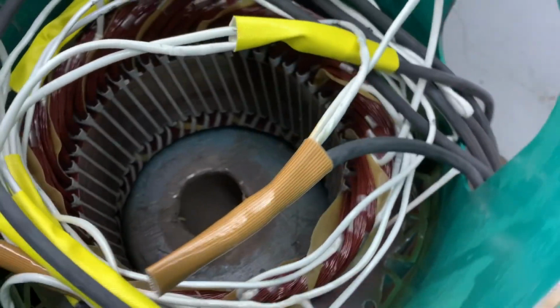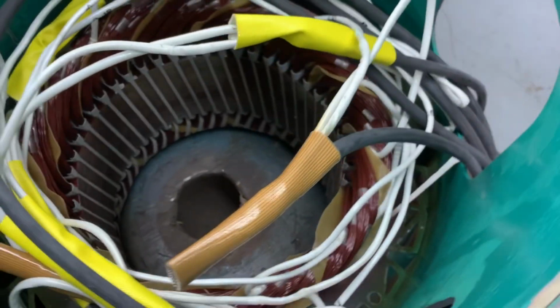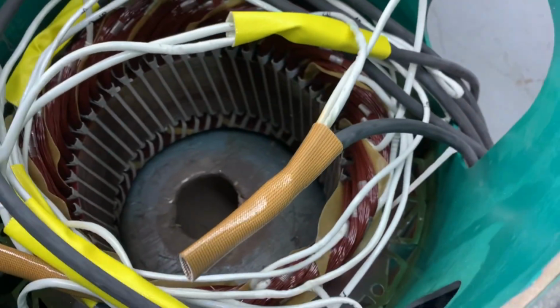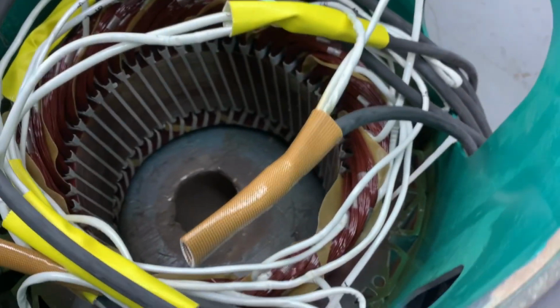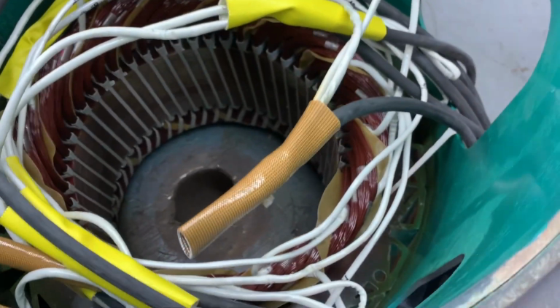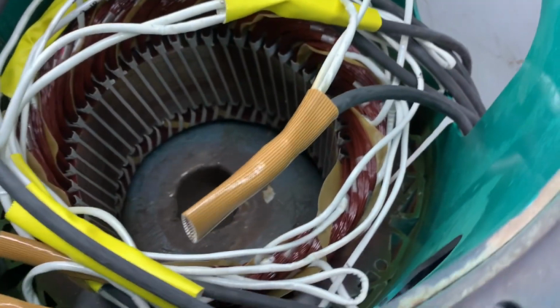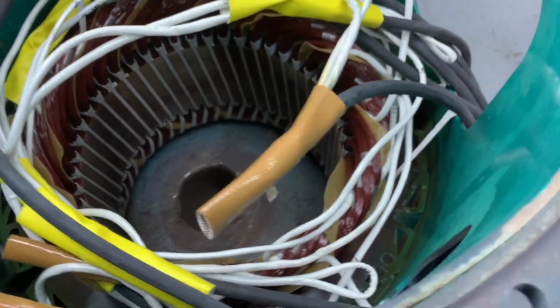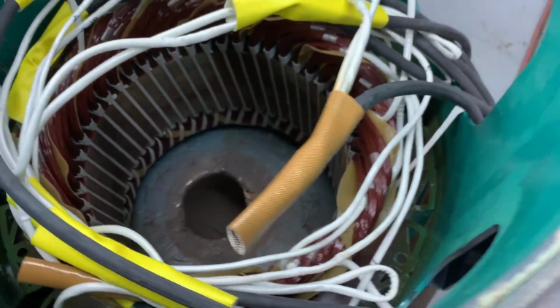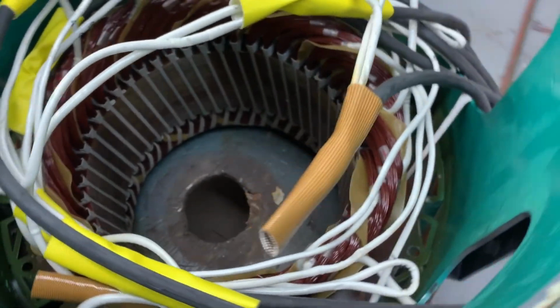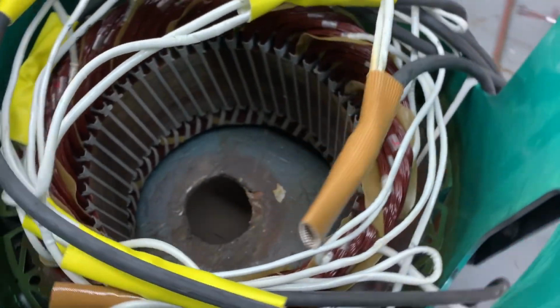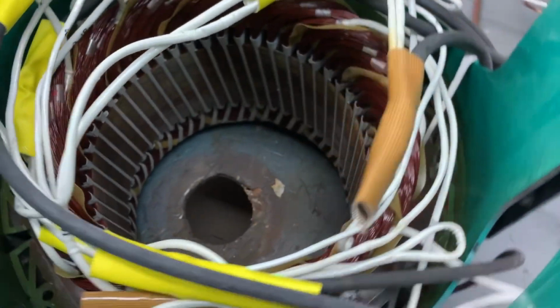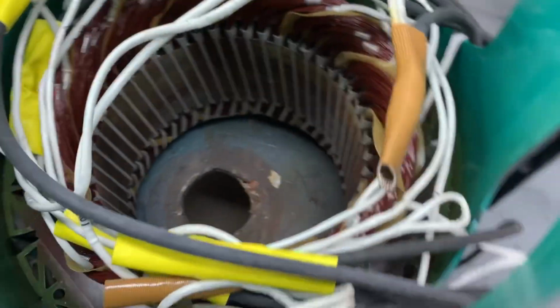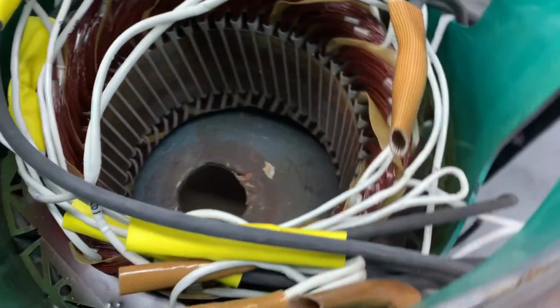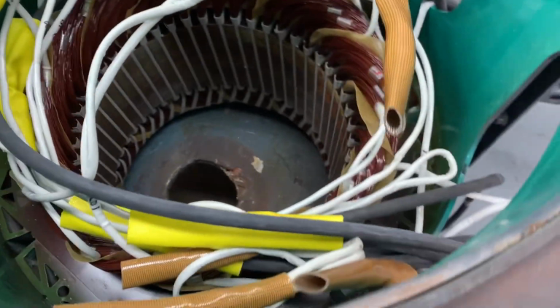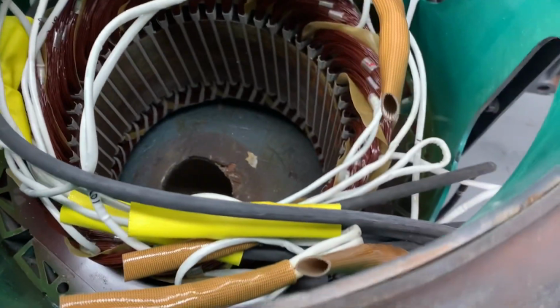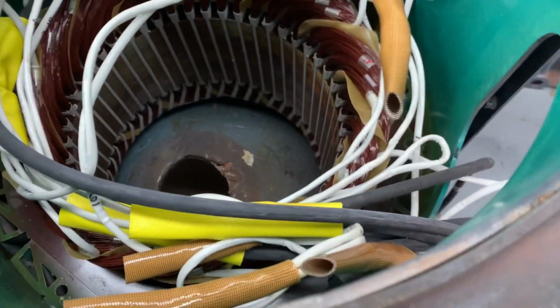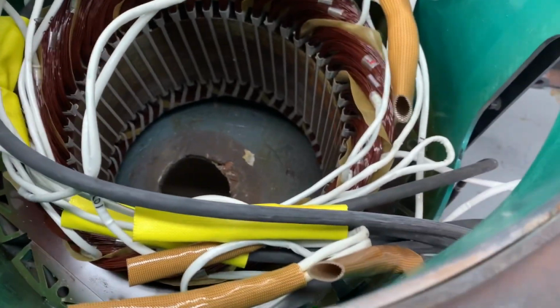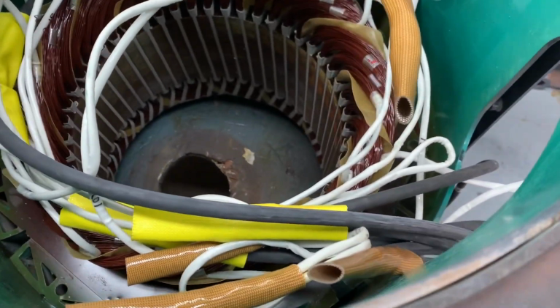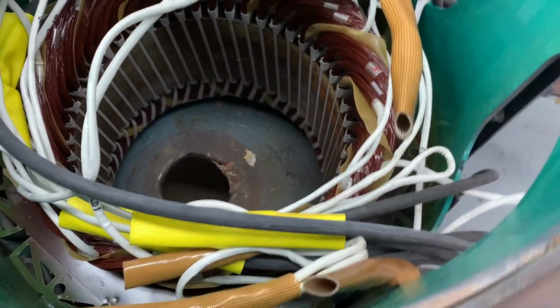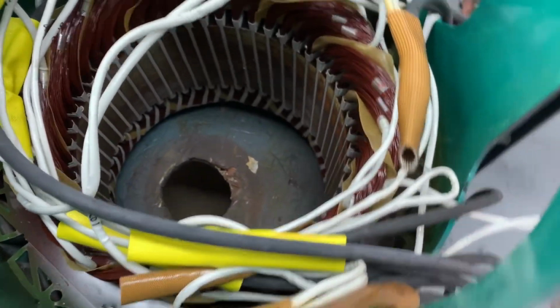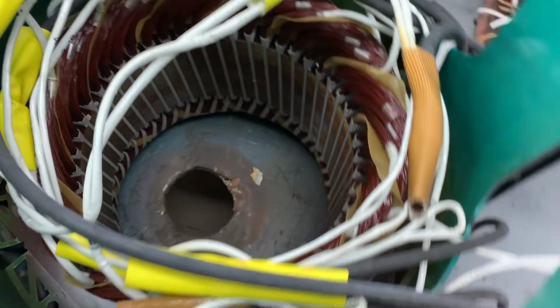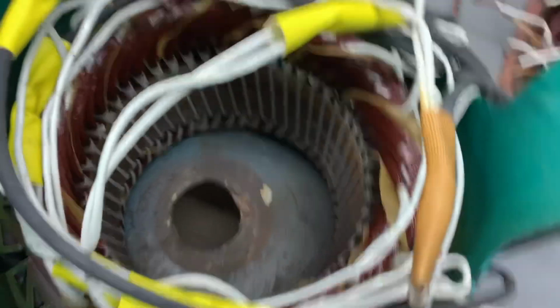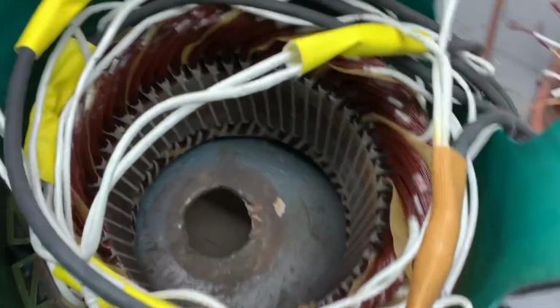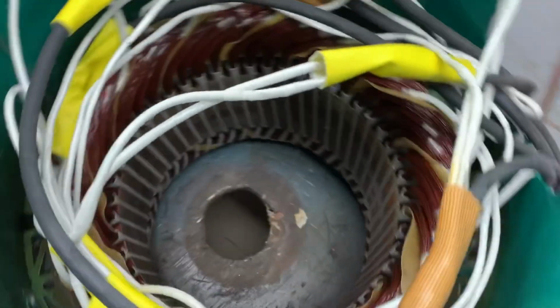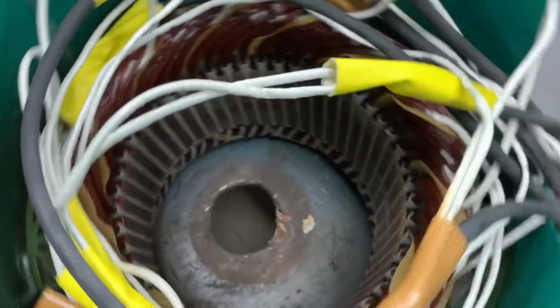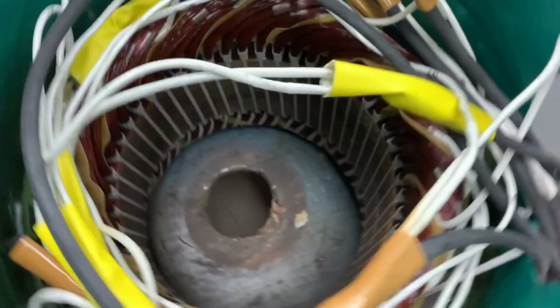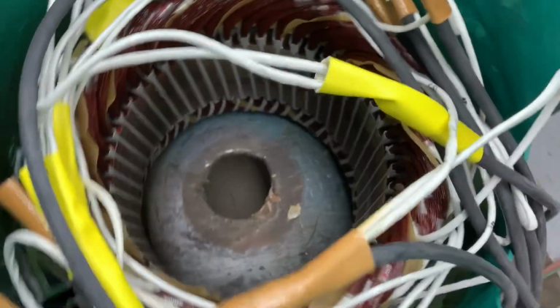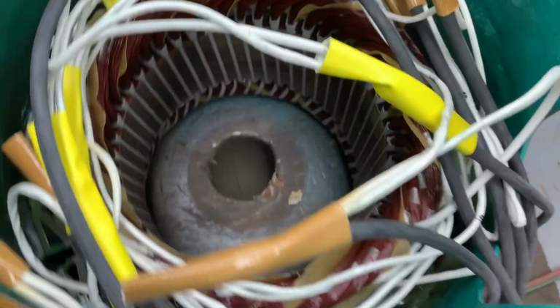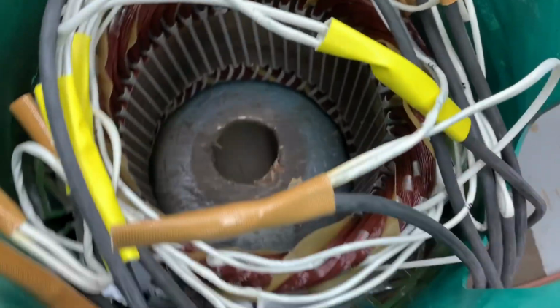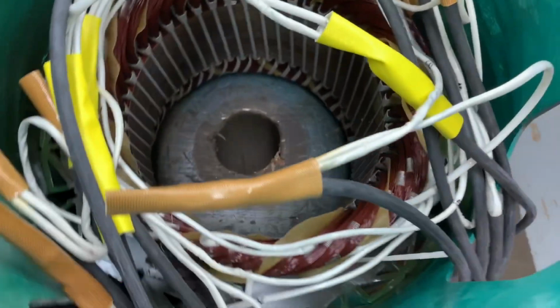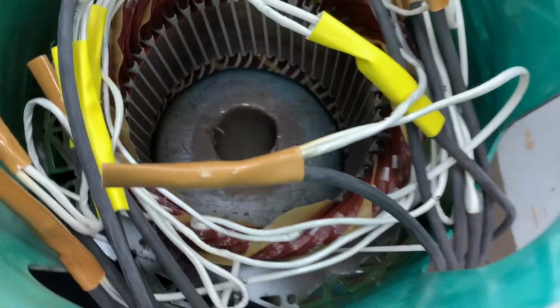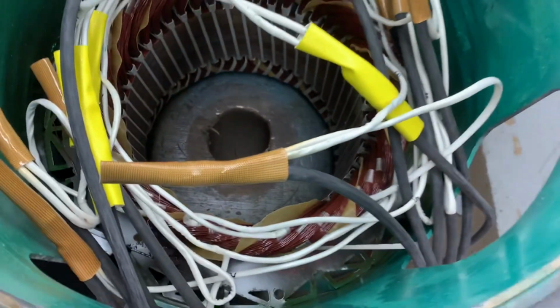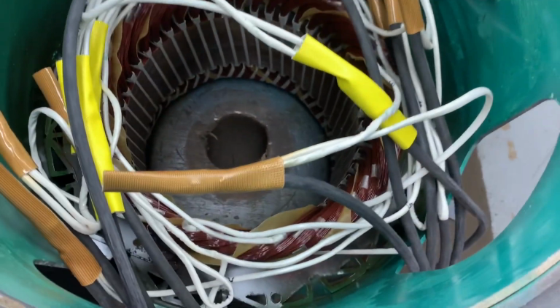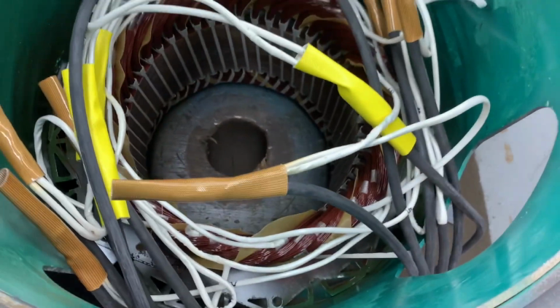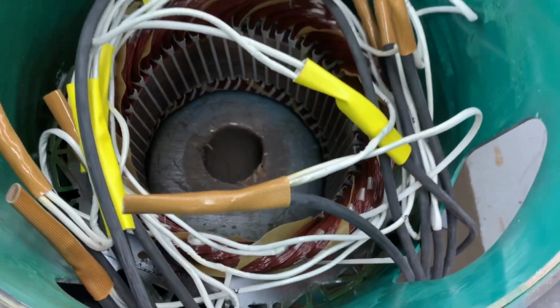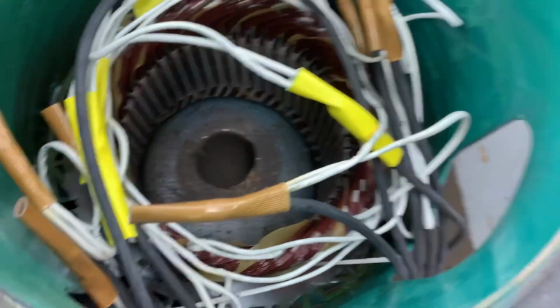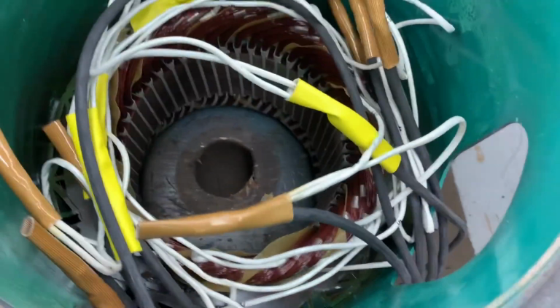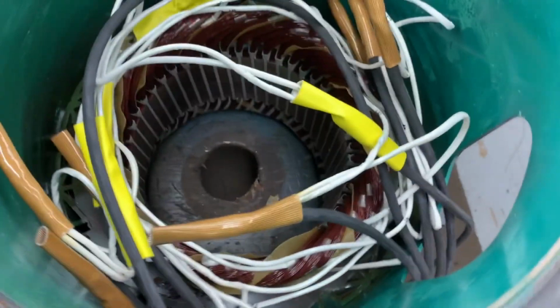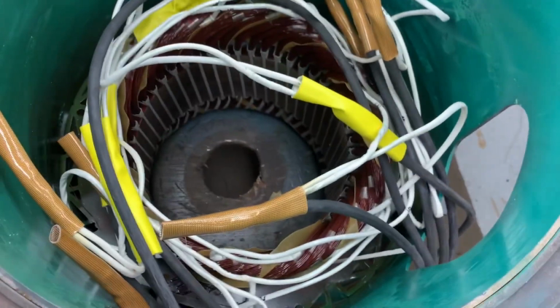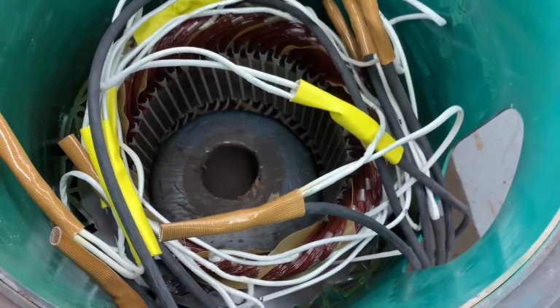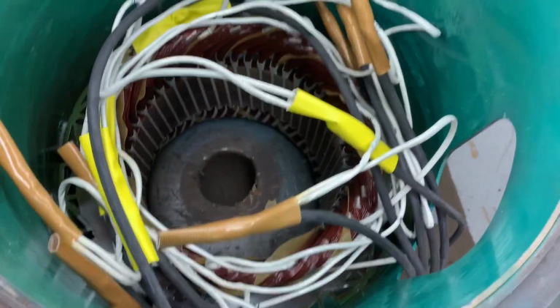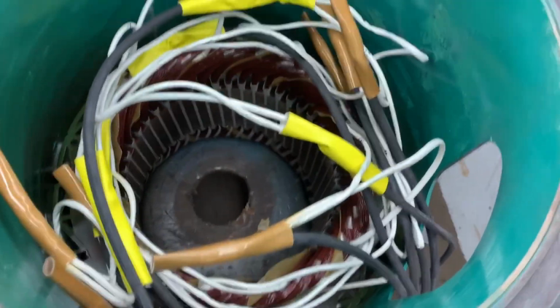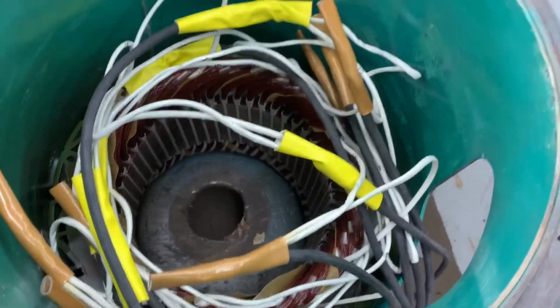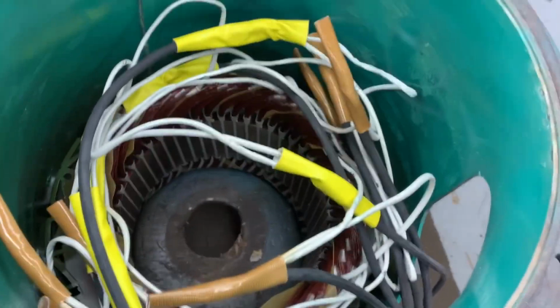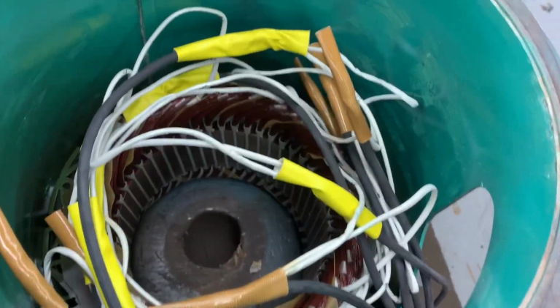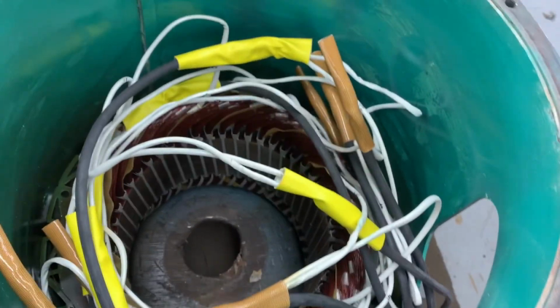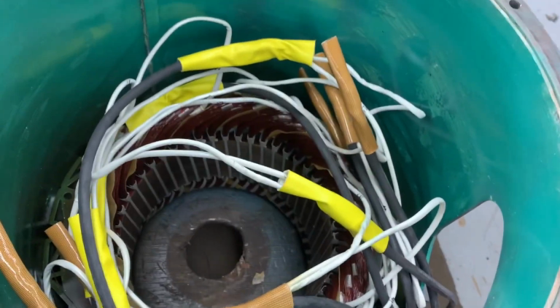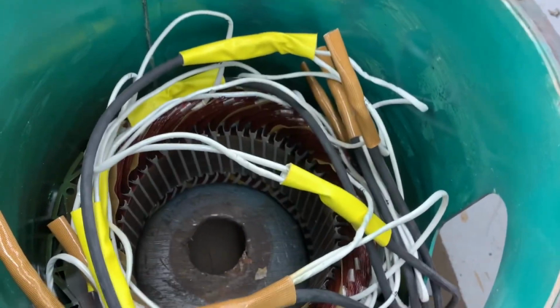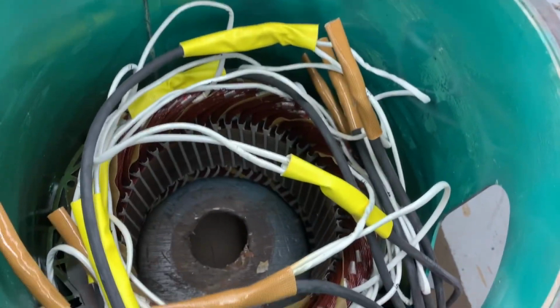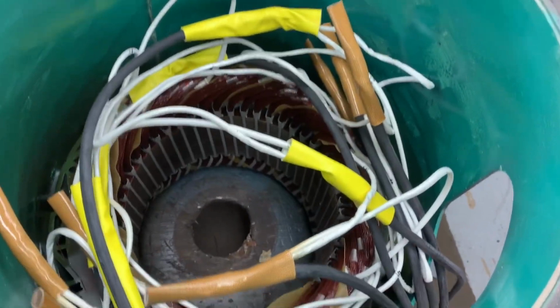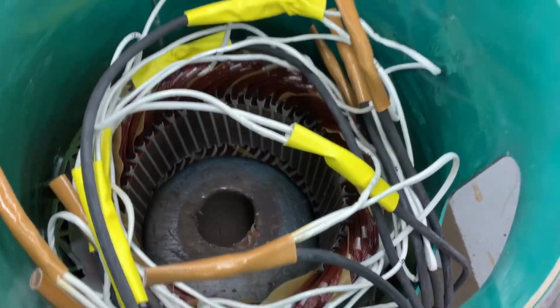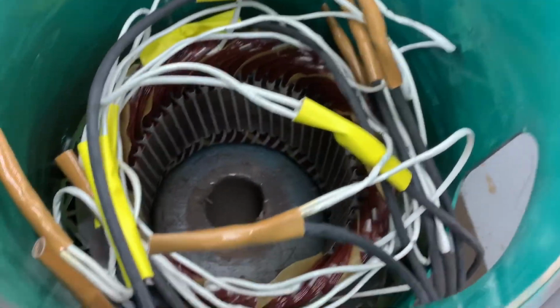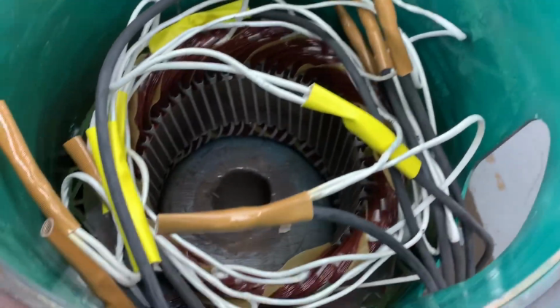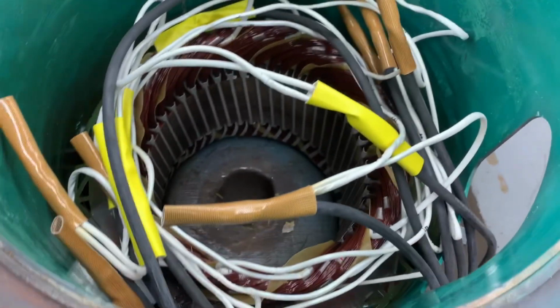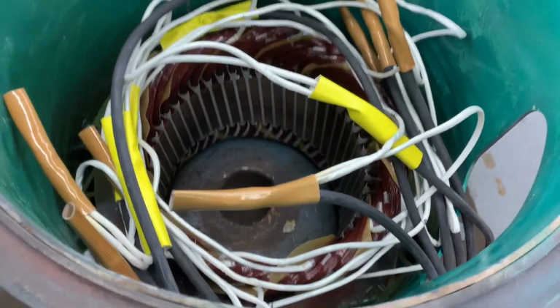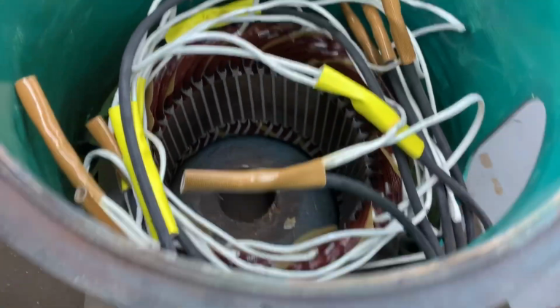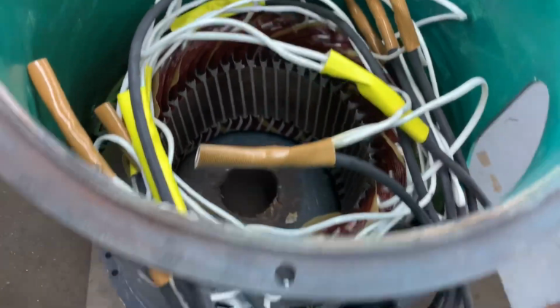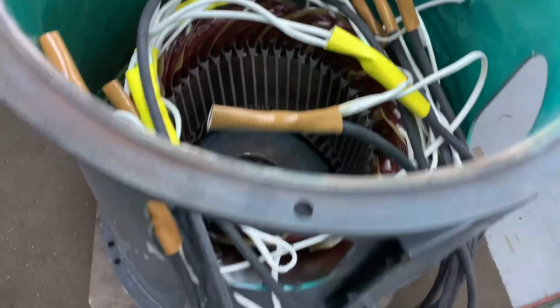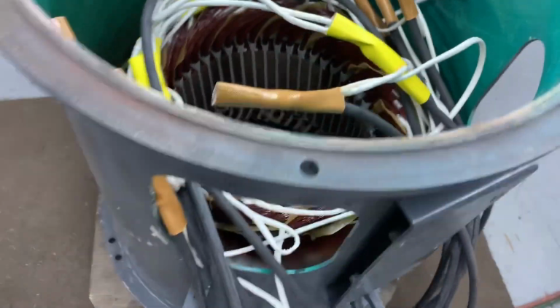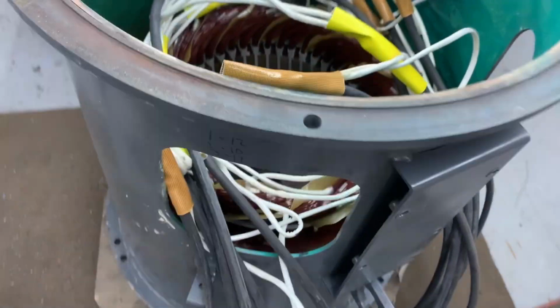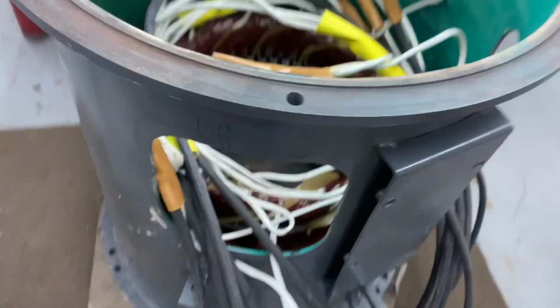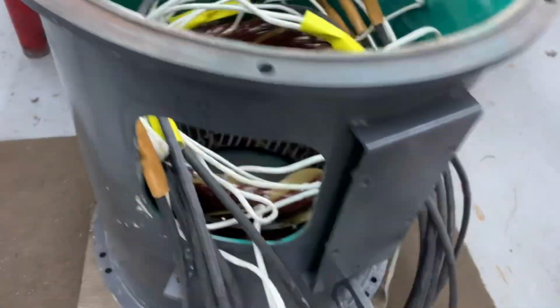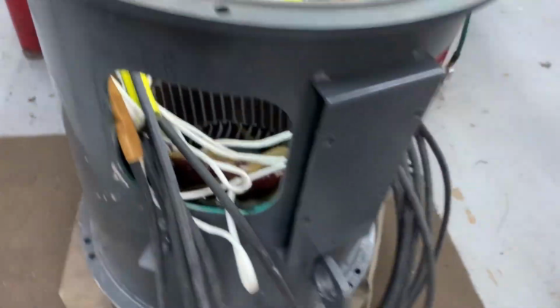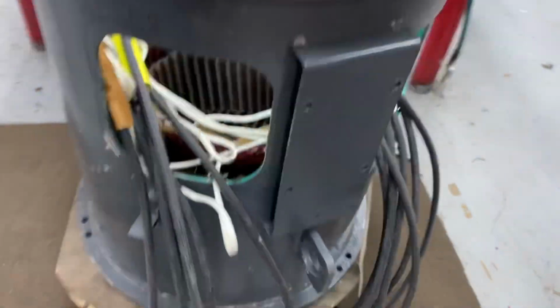It's done — that's messy, lots of wires.